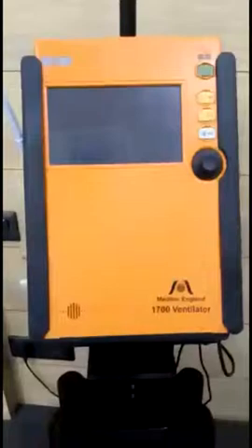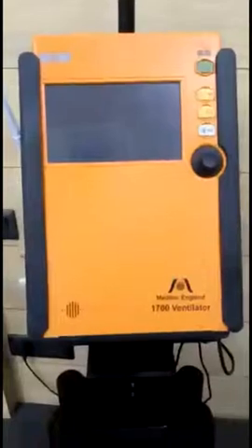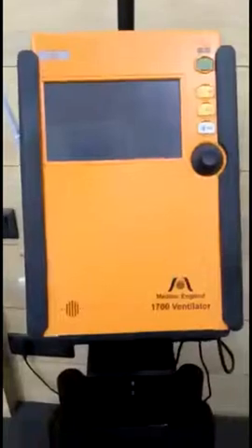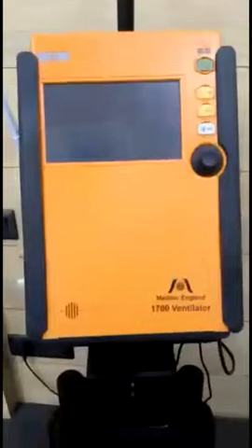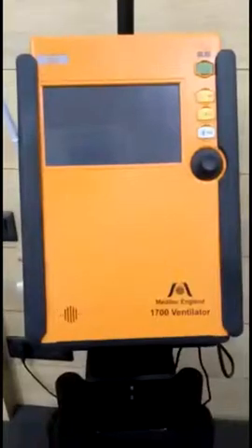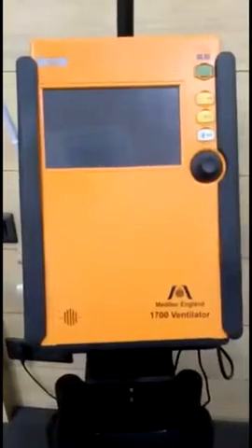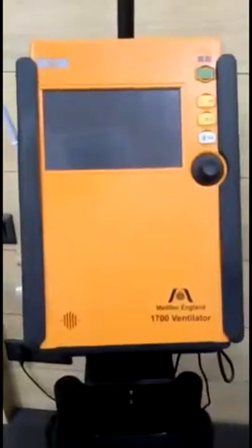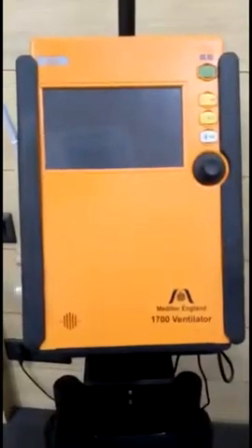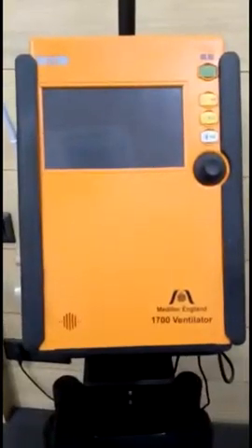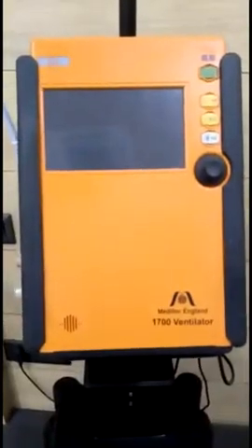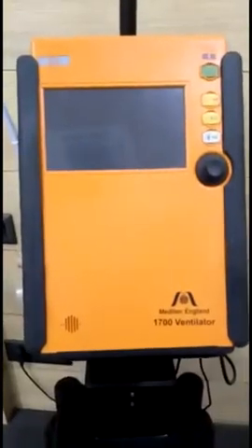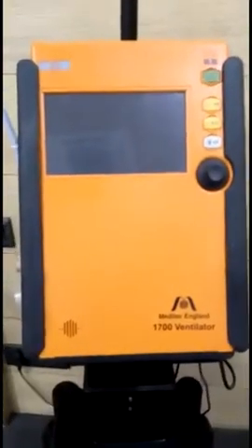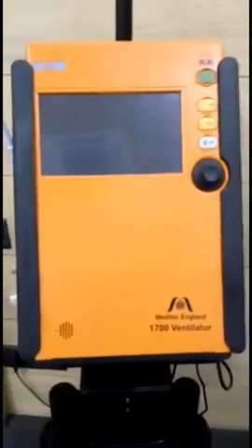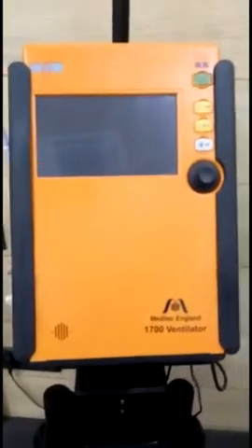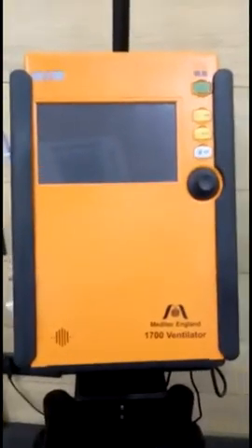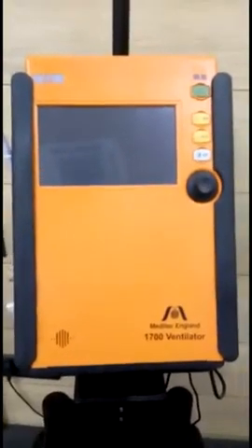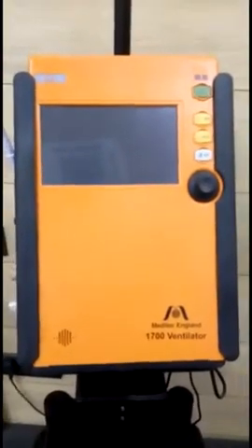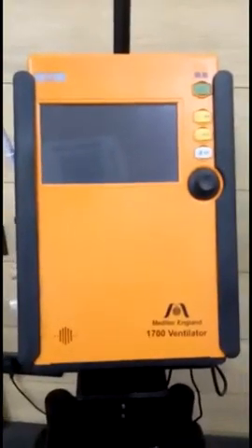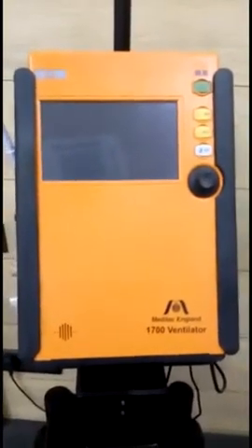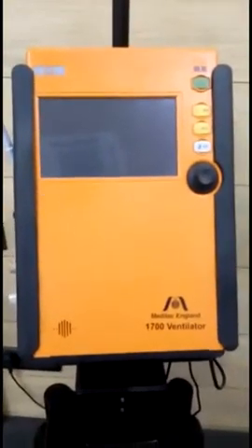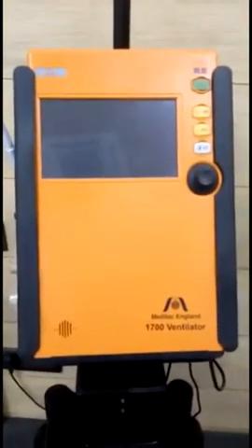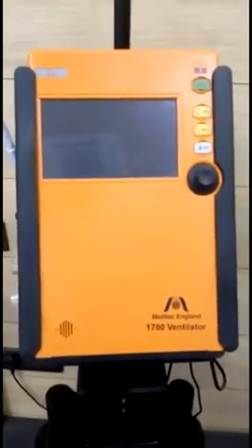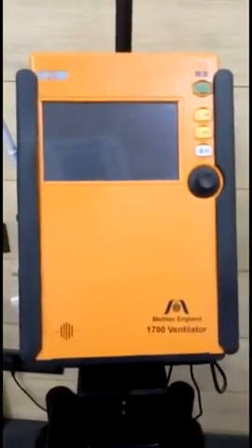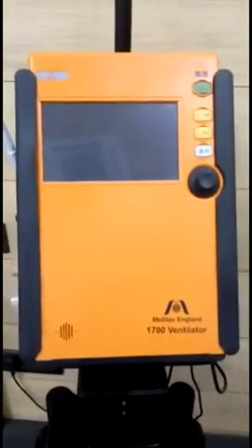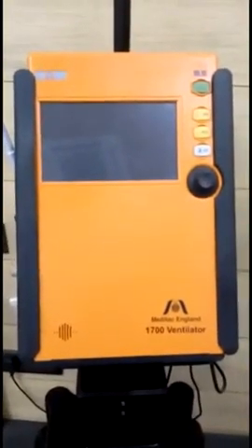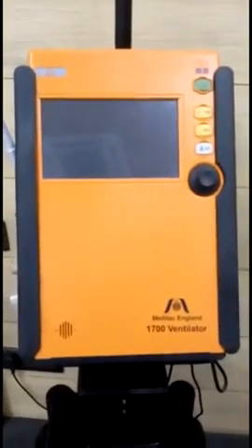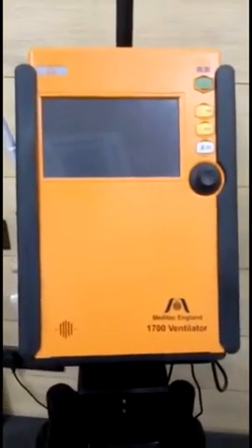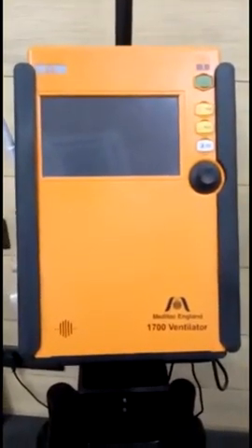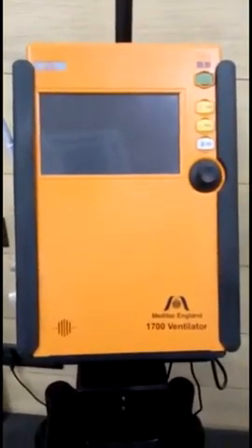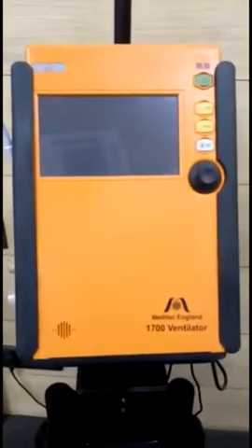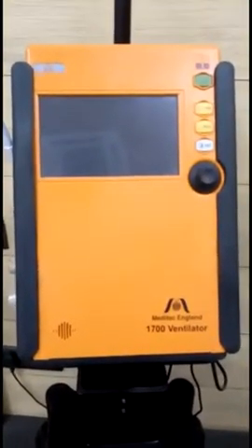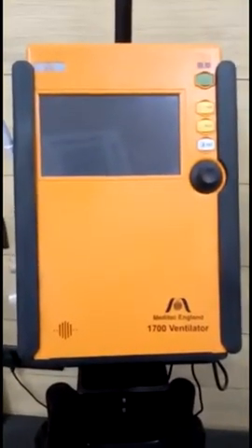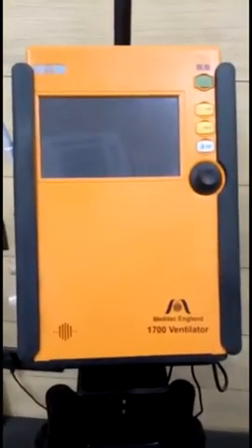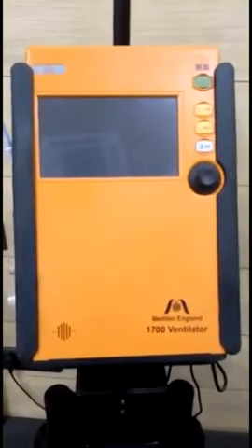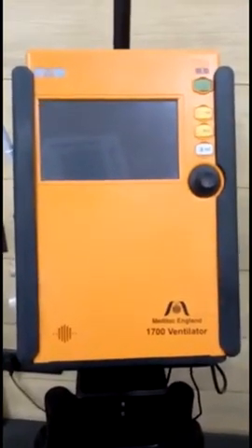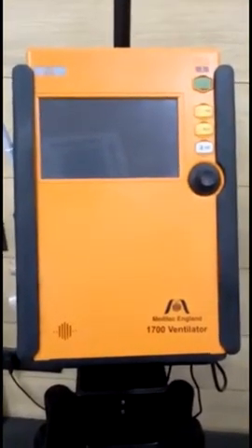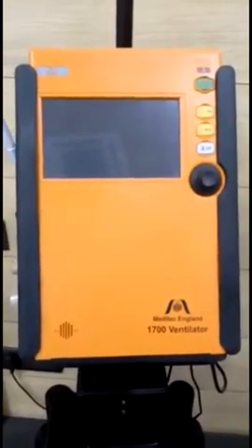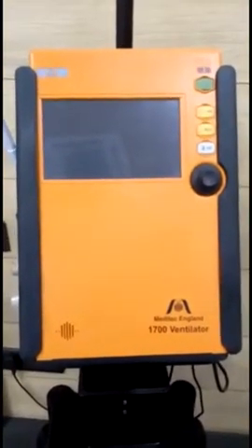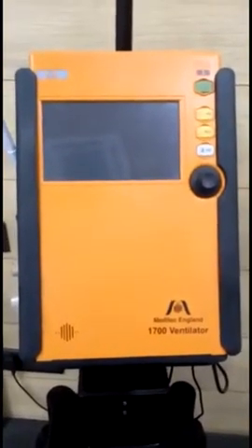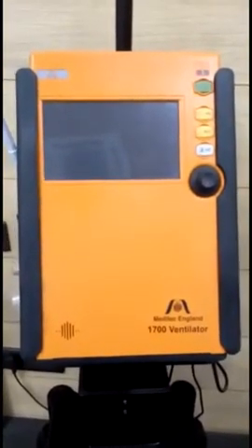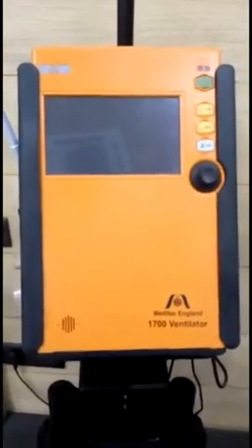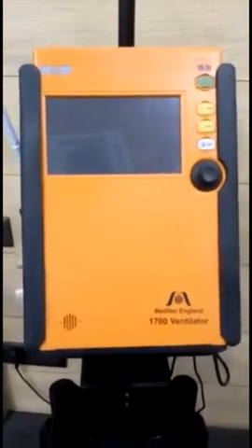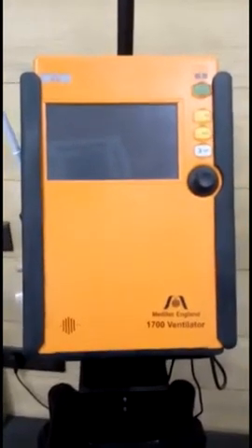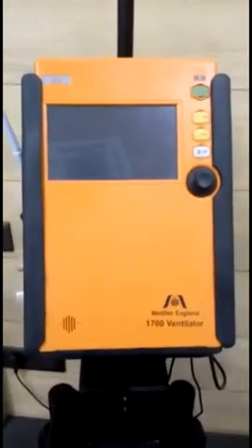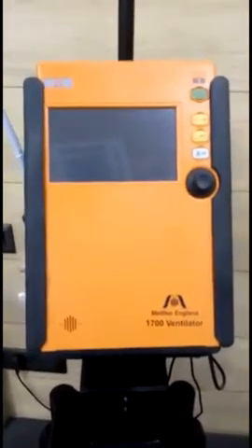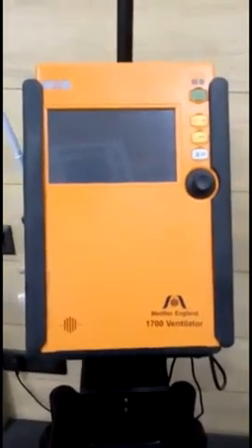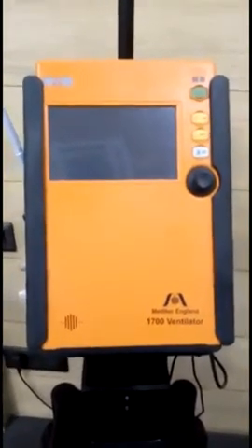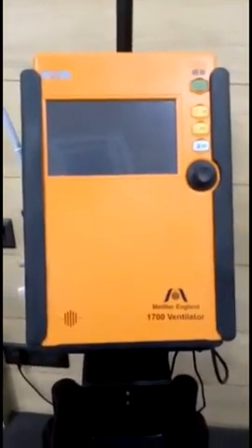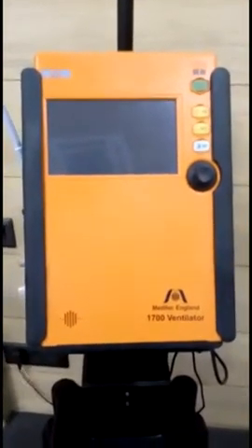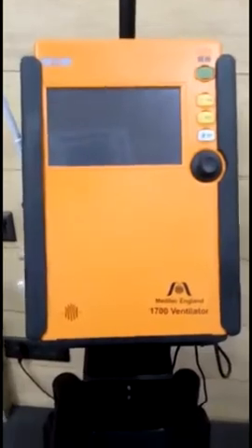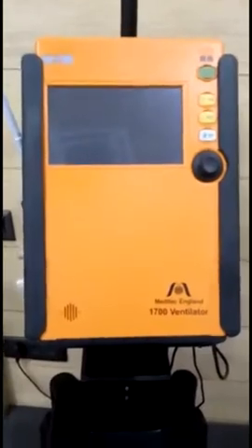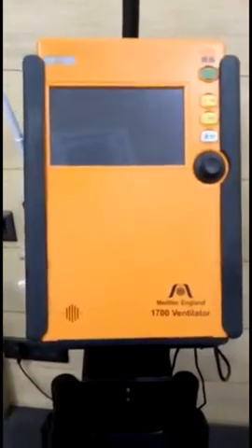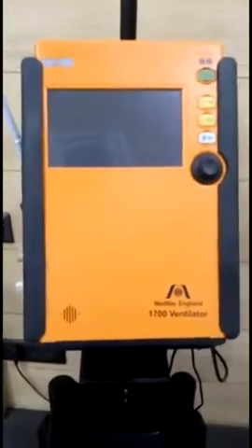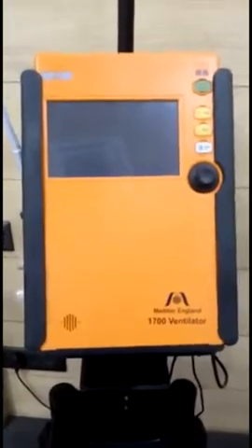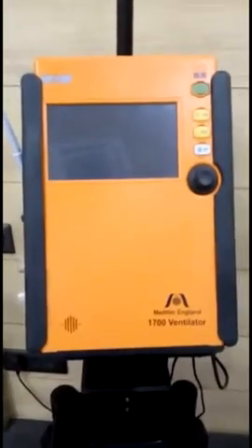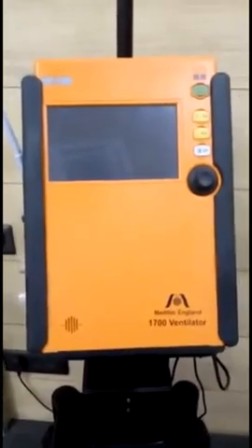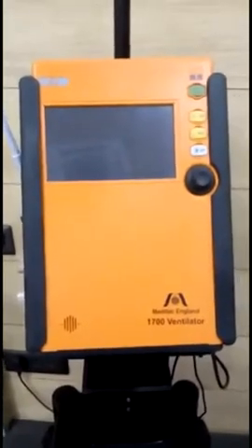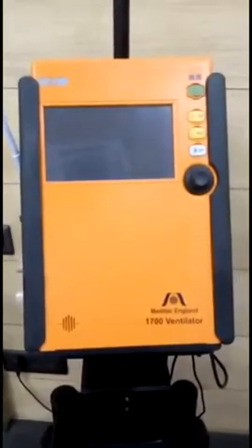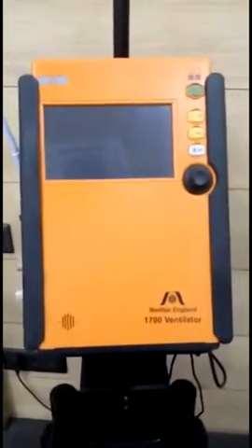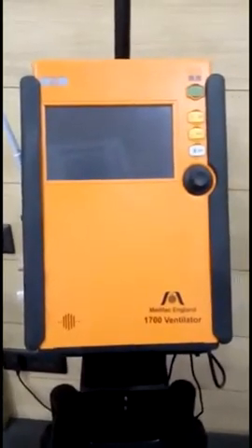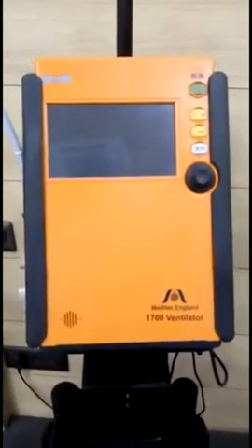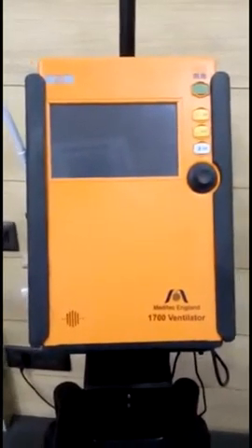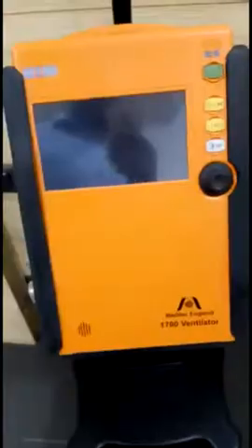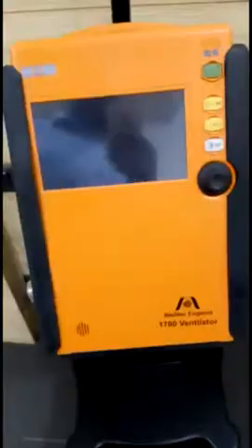This is the Meditec England 1700 ventilator. This ventilator can be used for both transport as well as for ICU purposes.